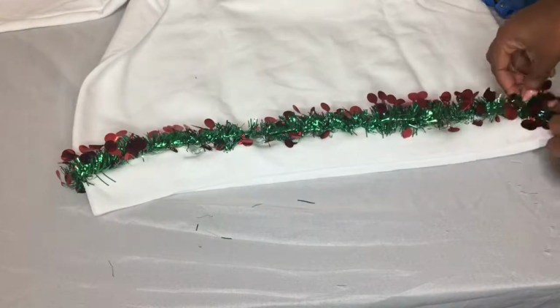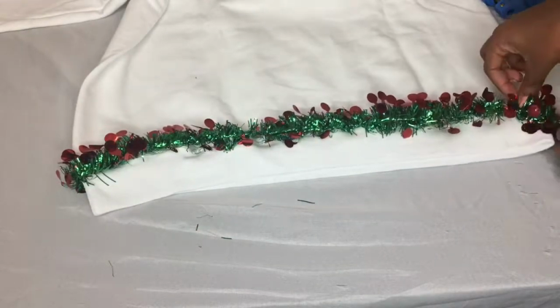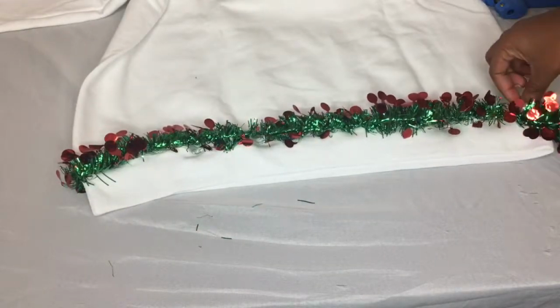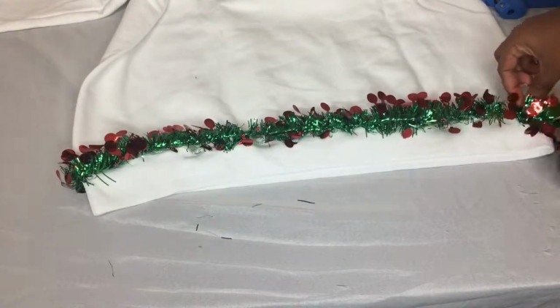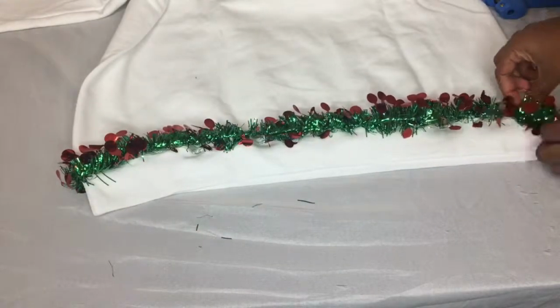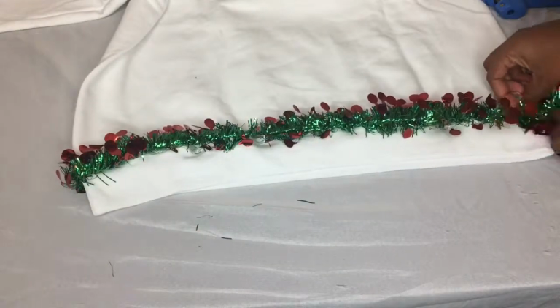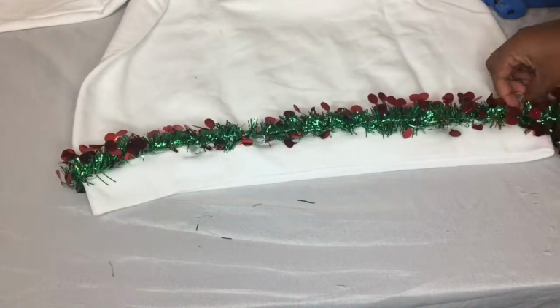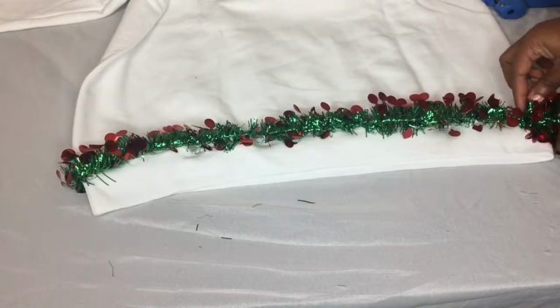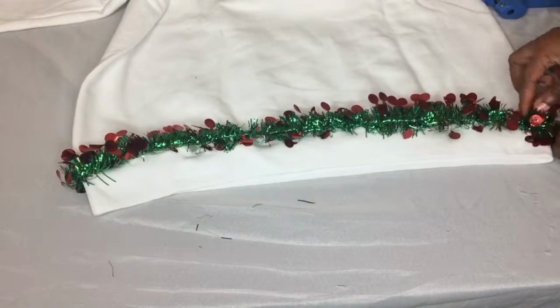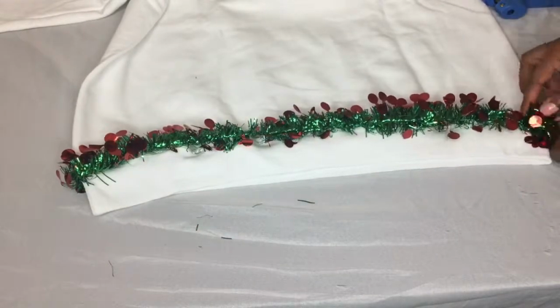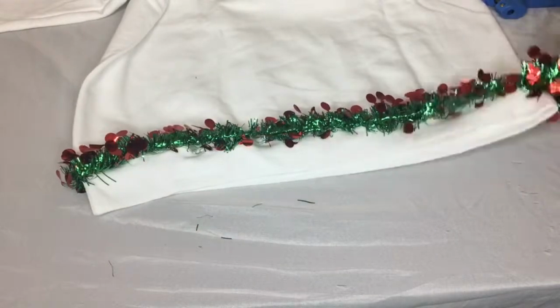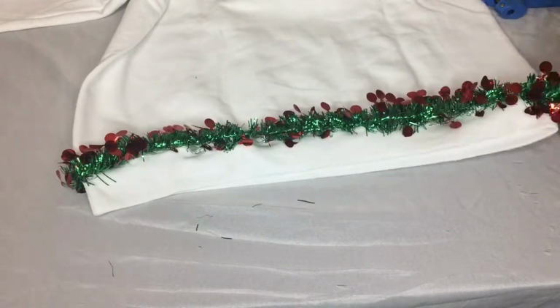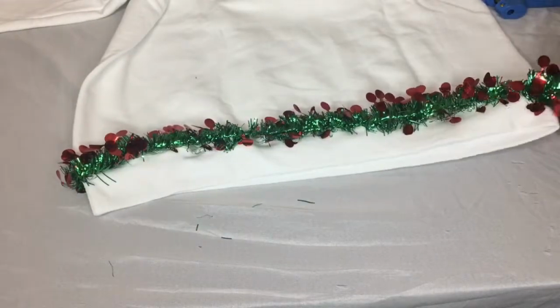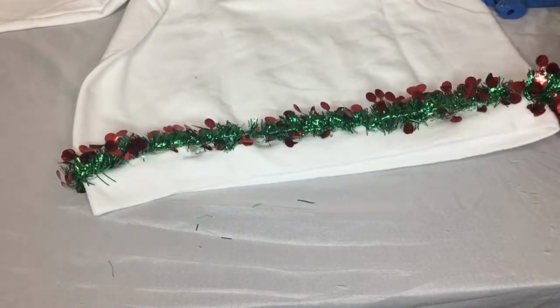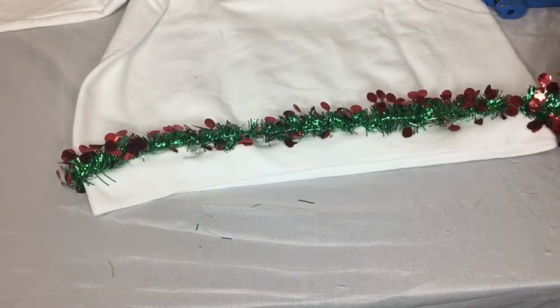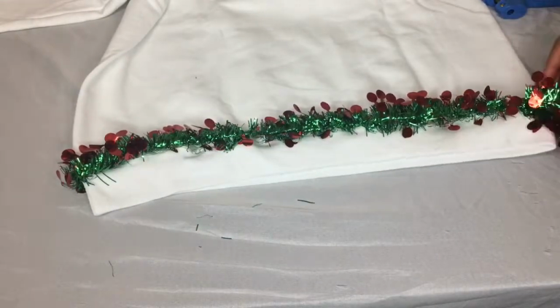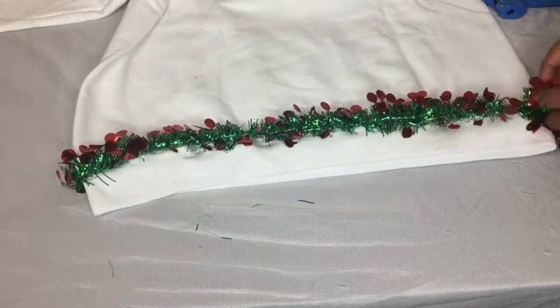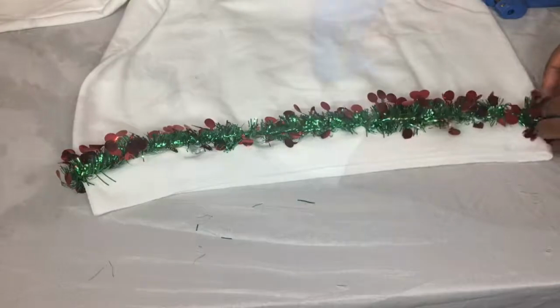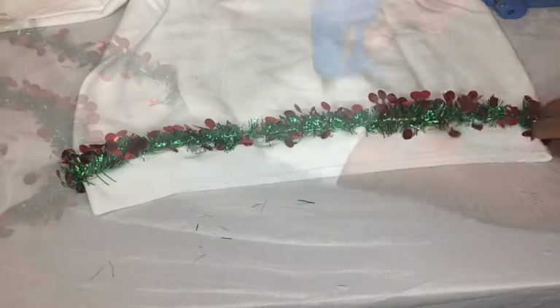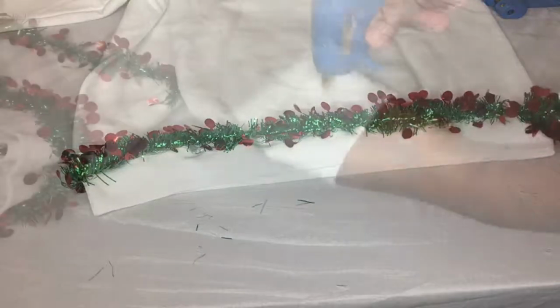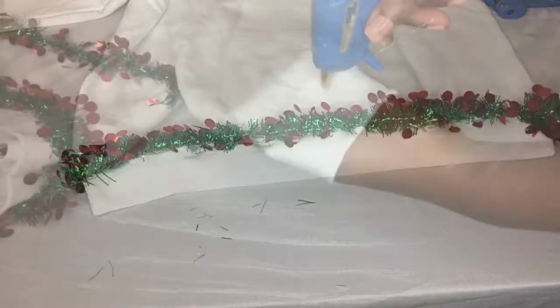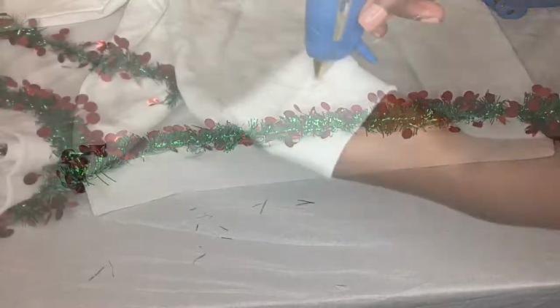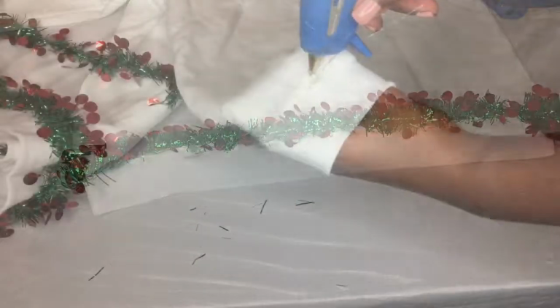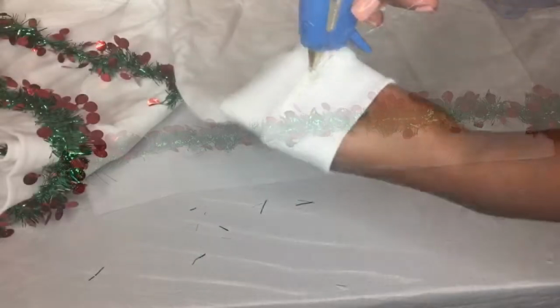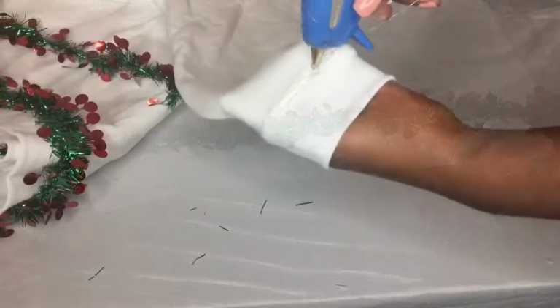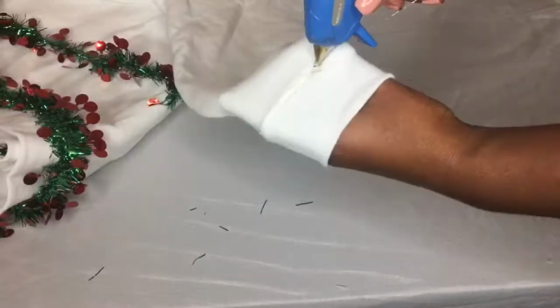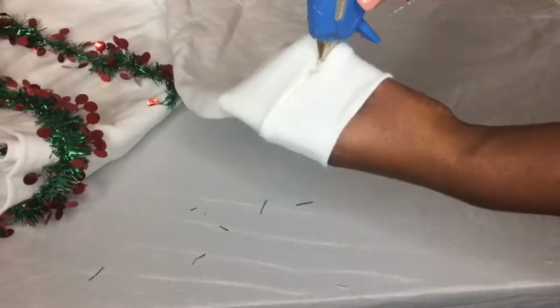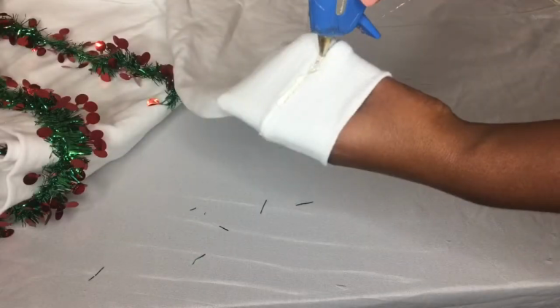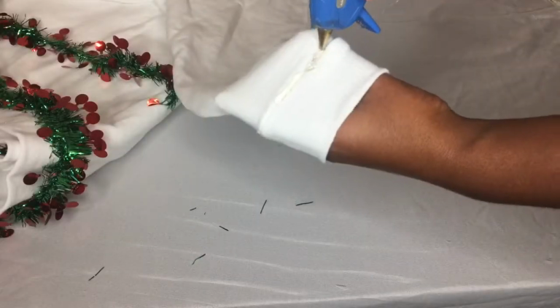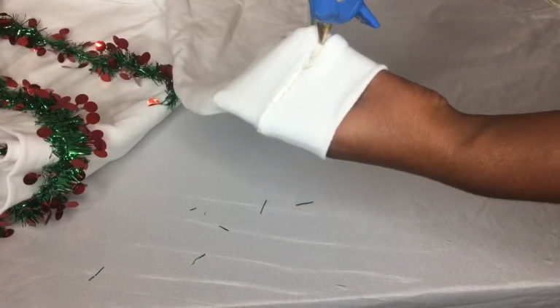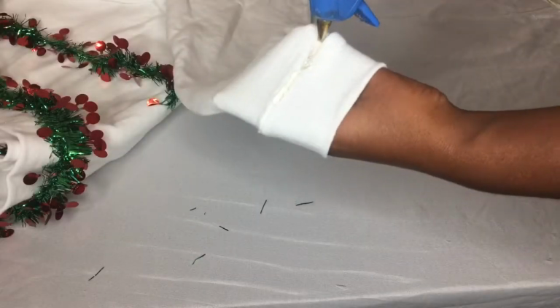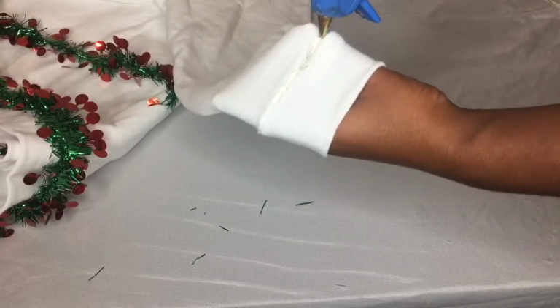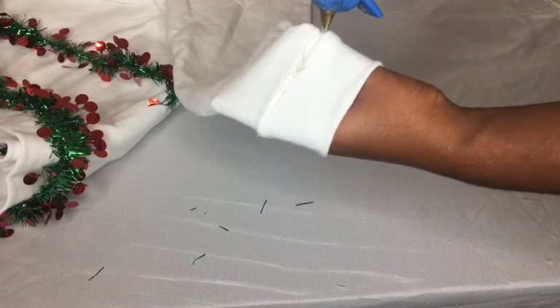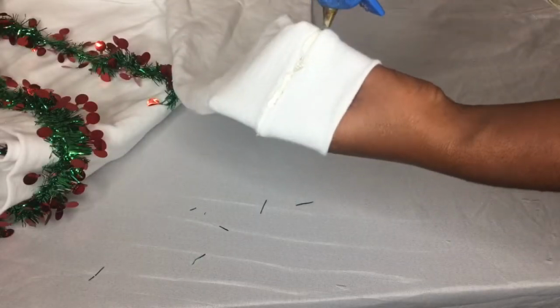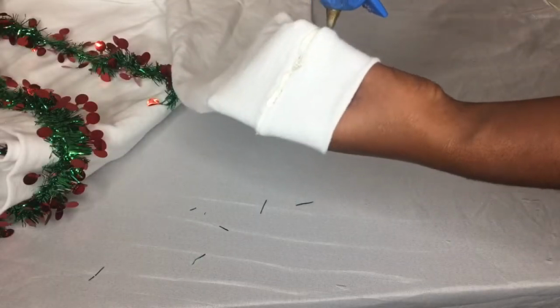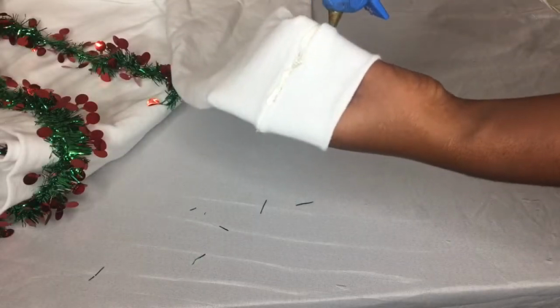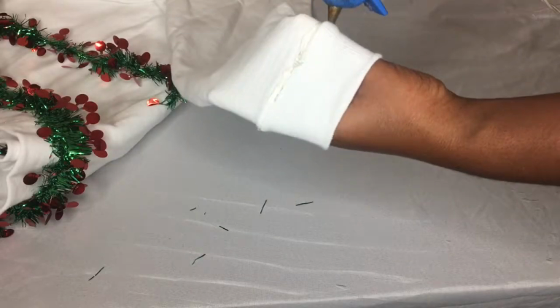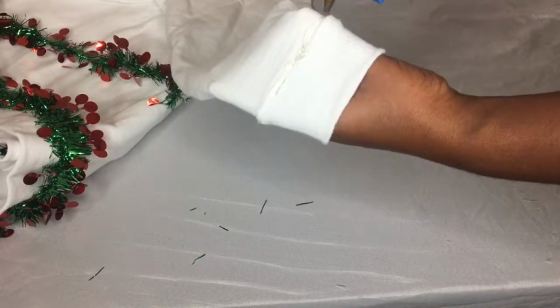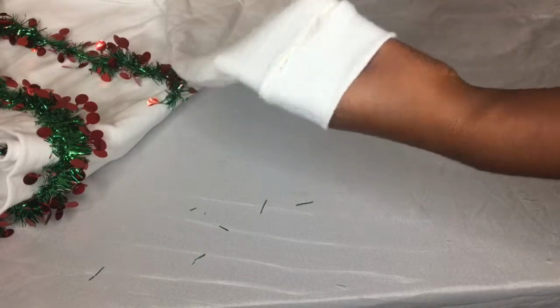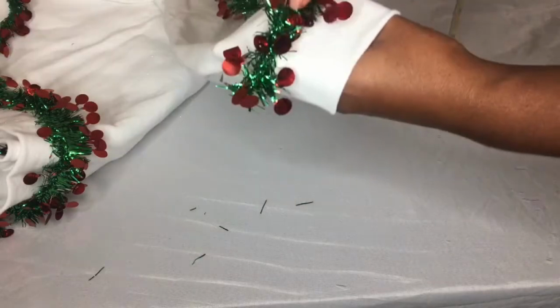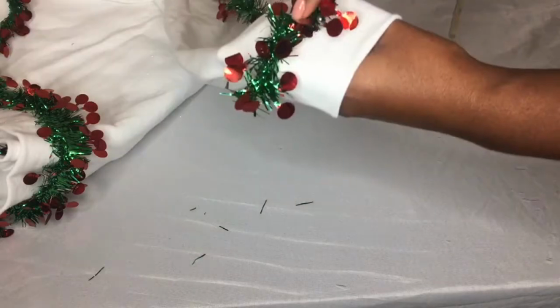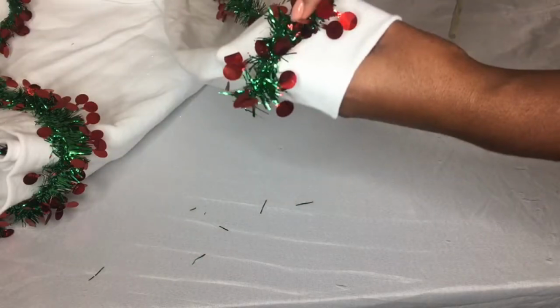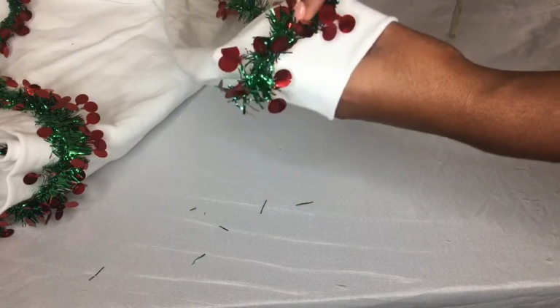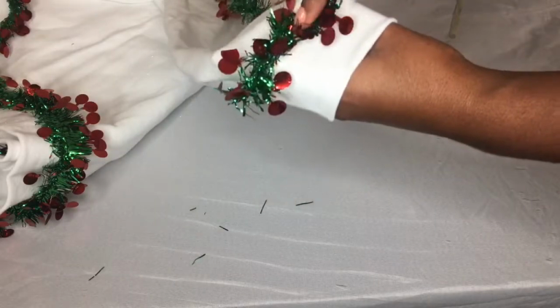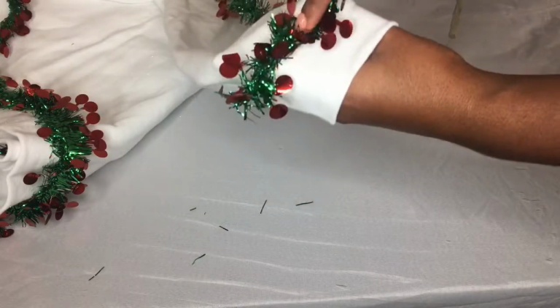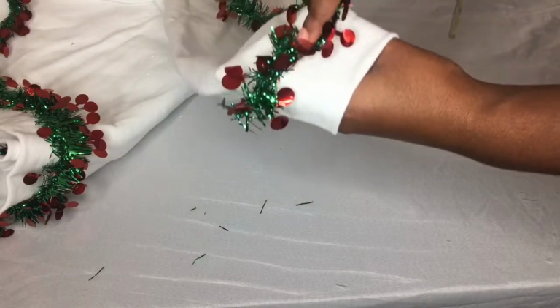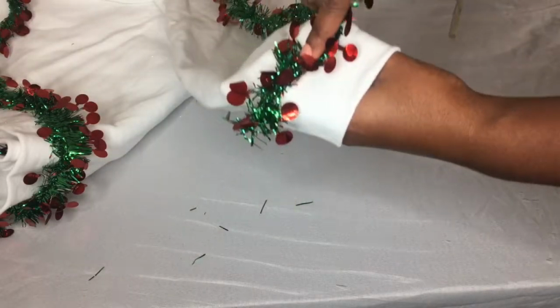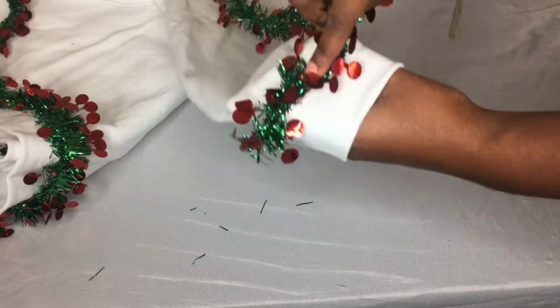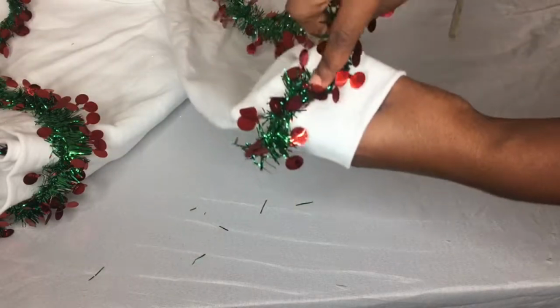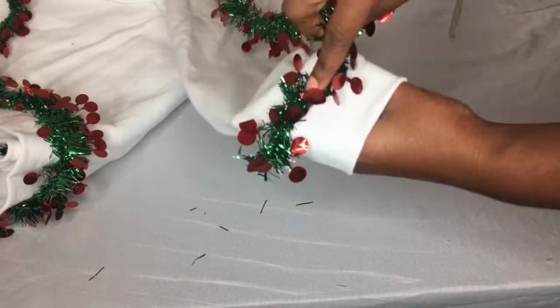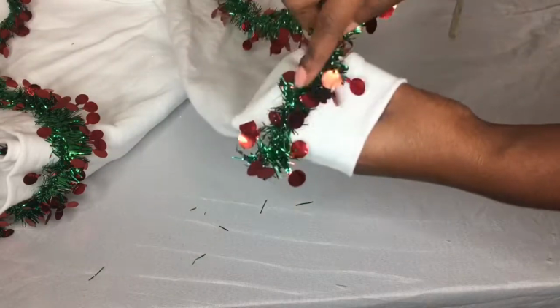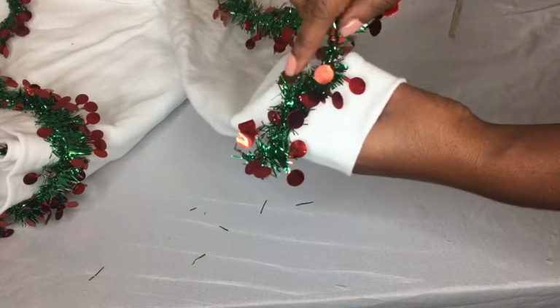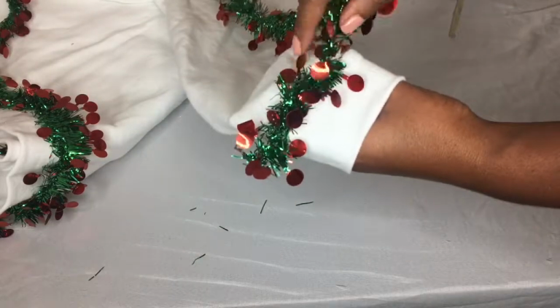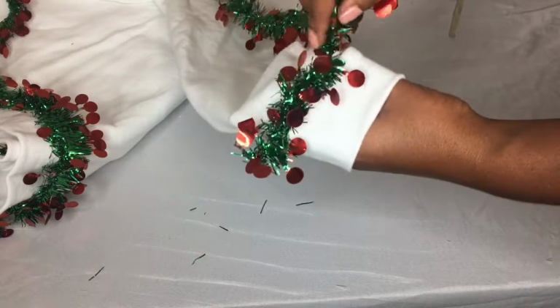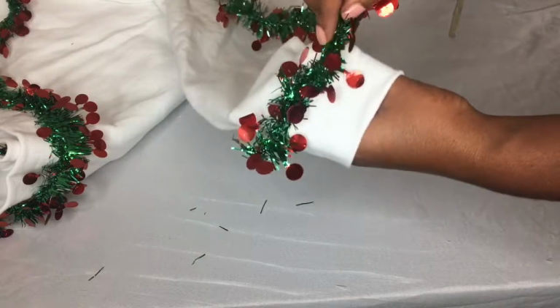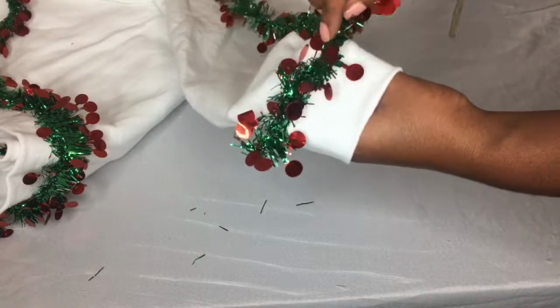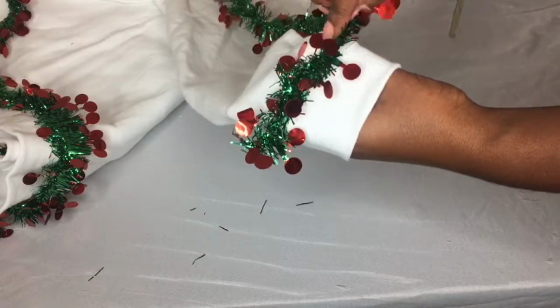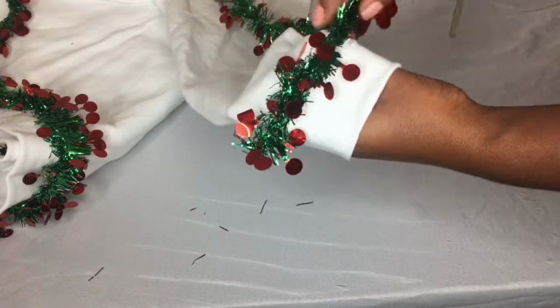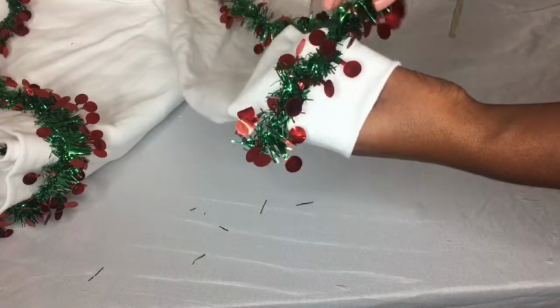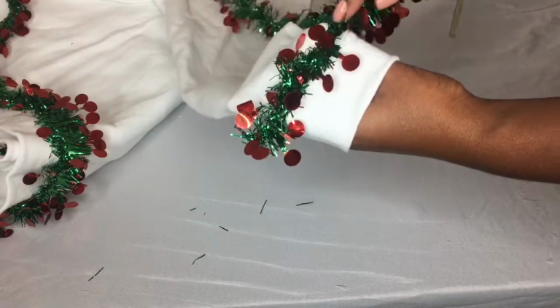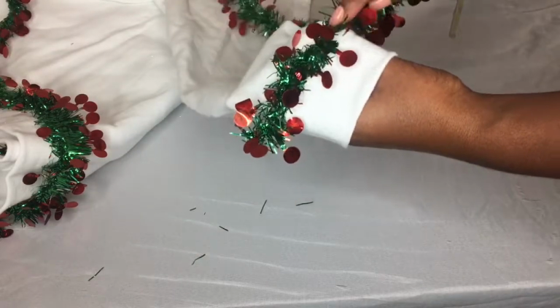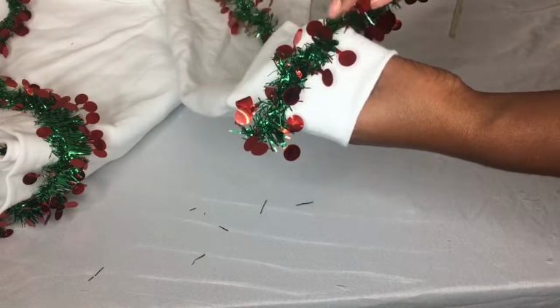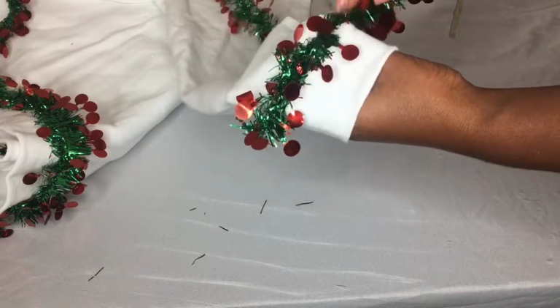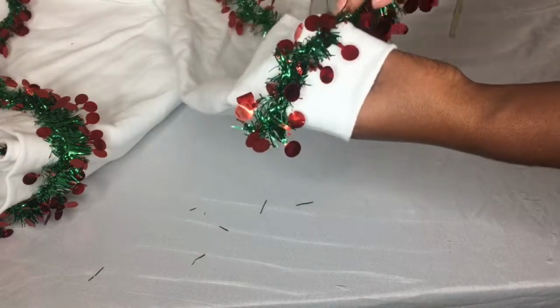After you make sure that both ends are secured around the base, go ahead and decorate the sleeve by doing the same thing.